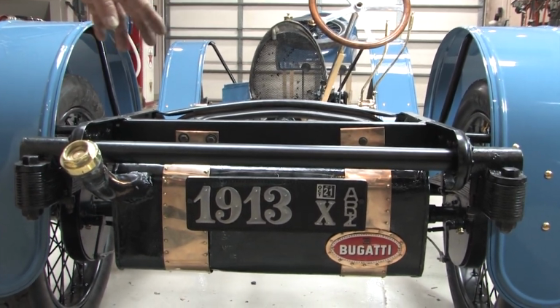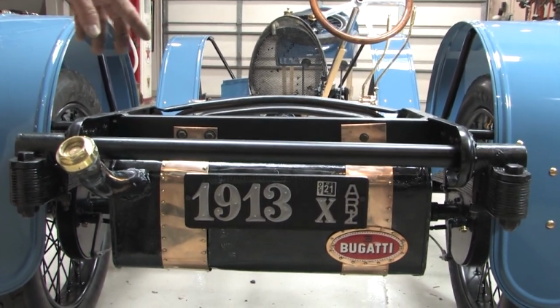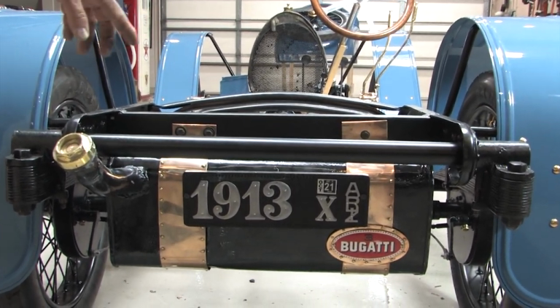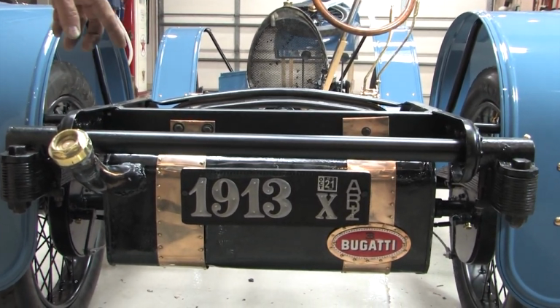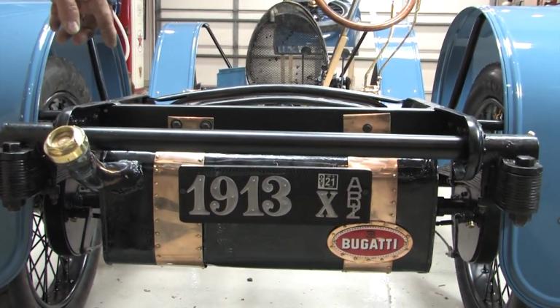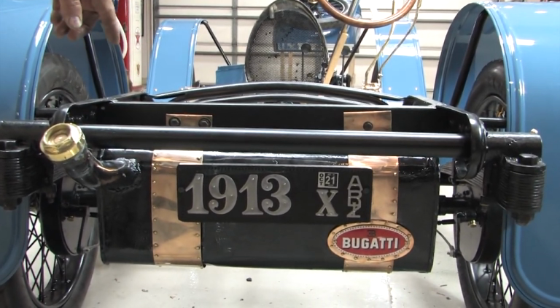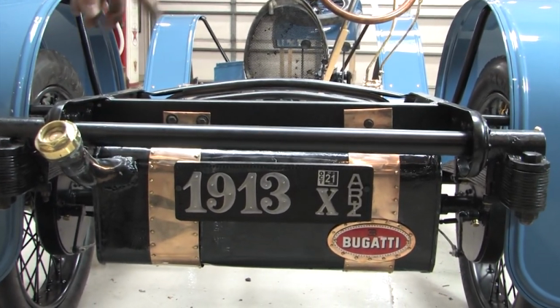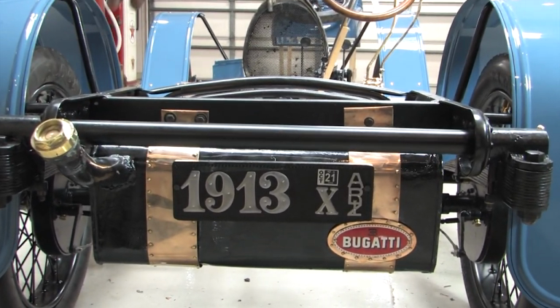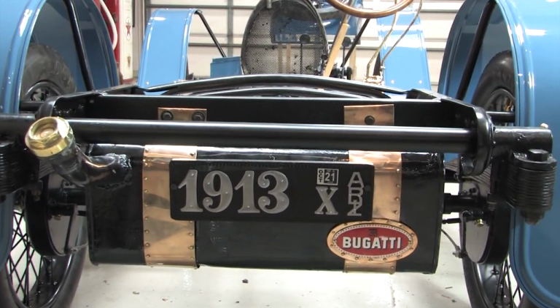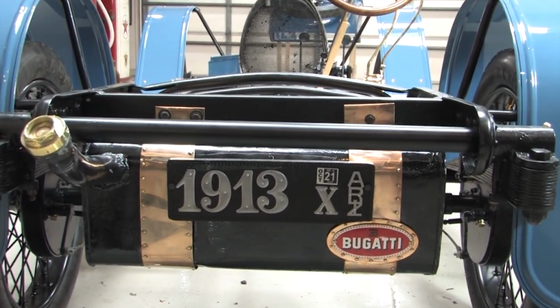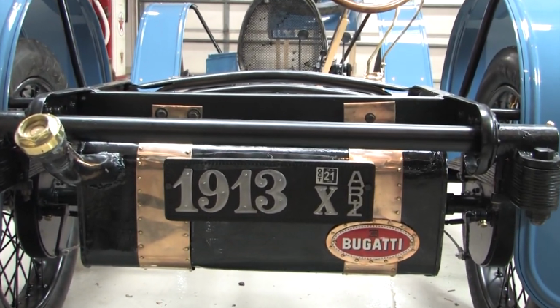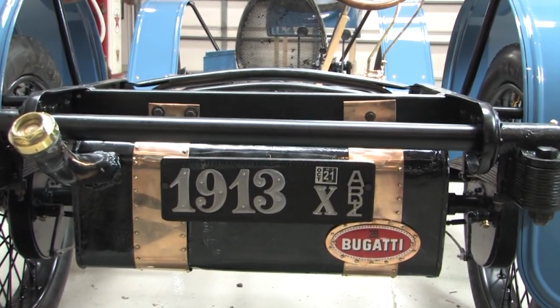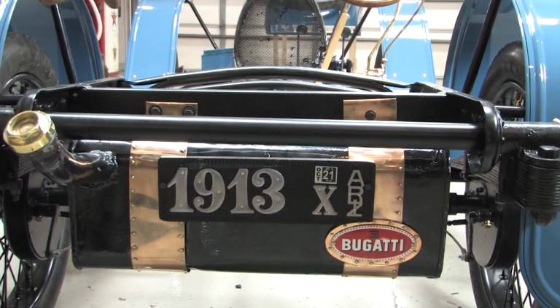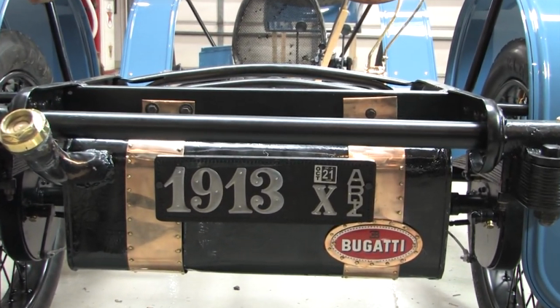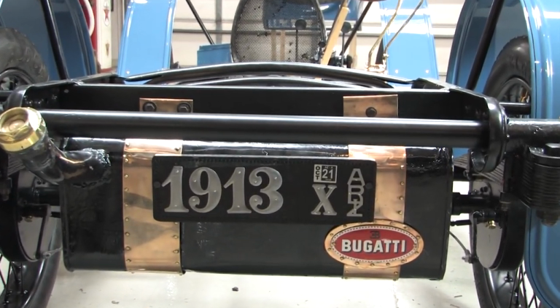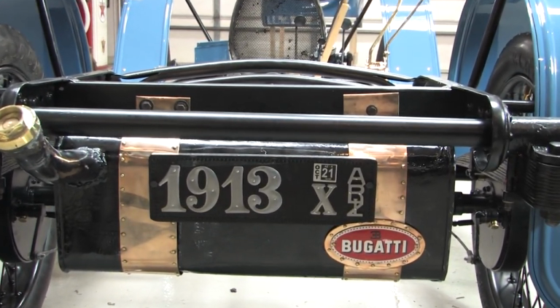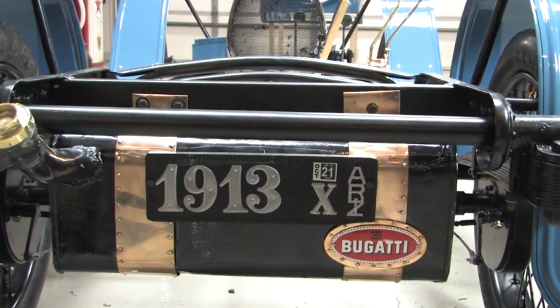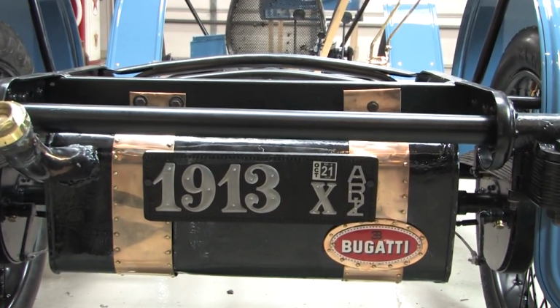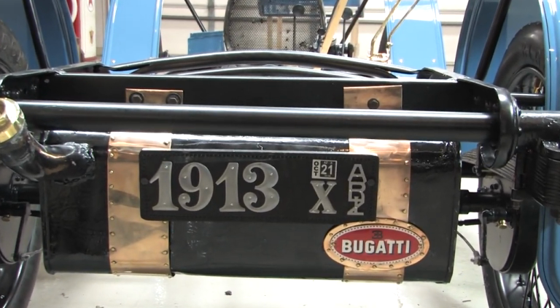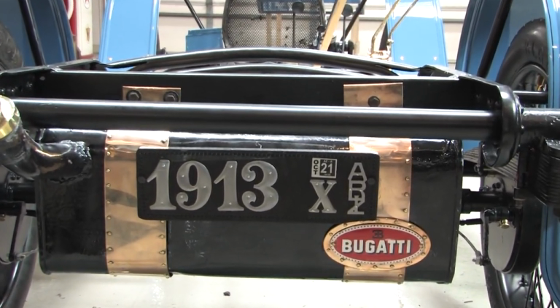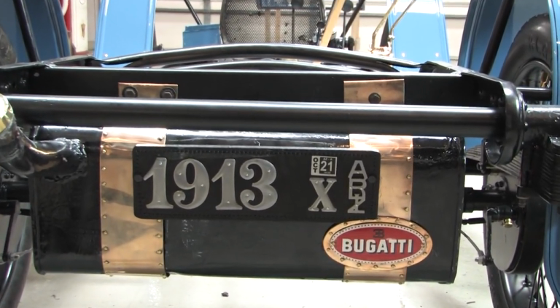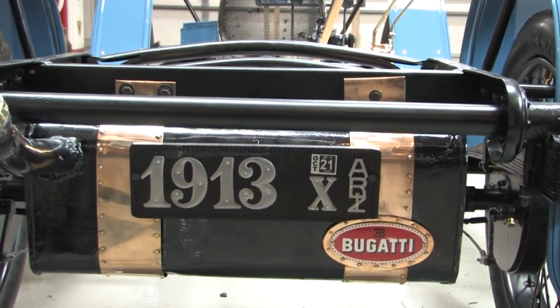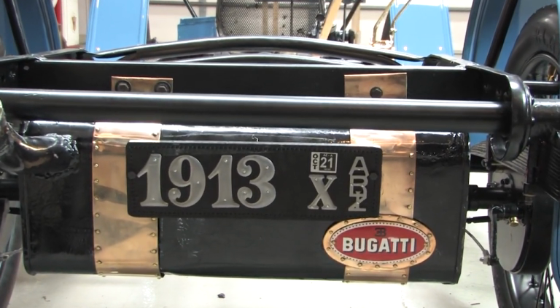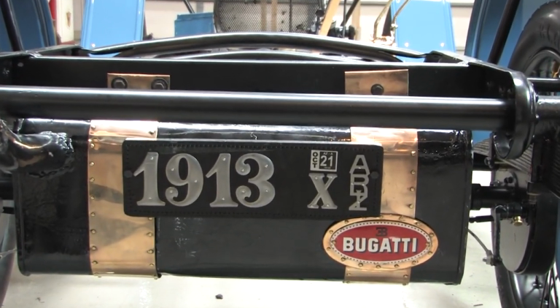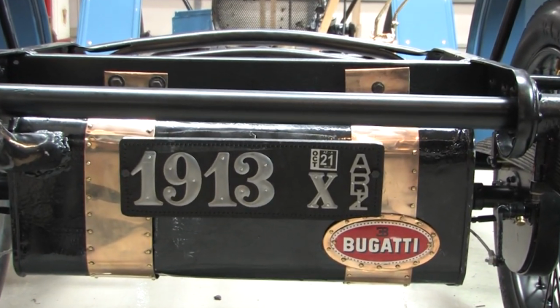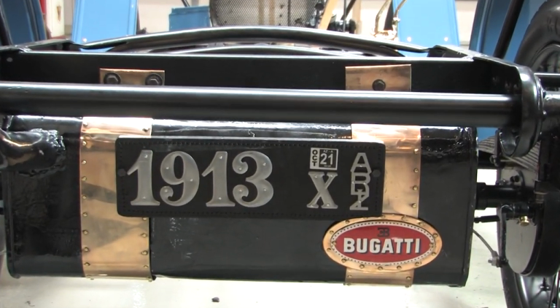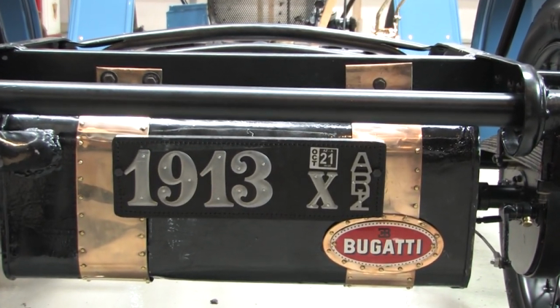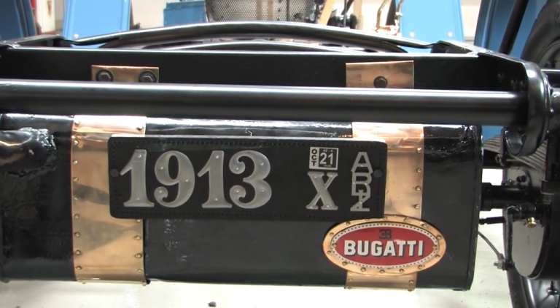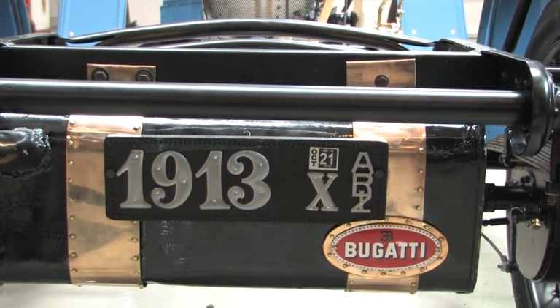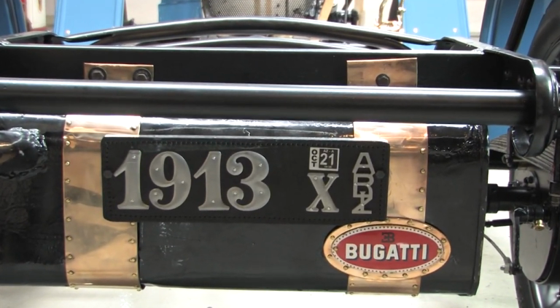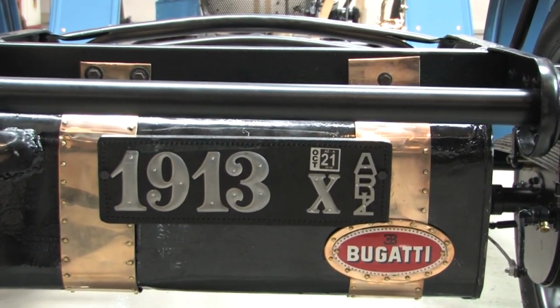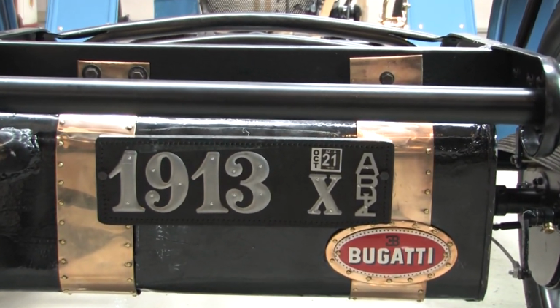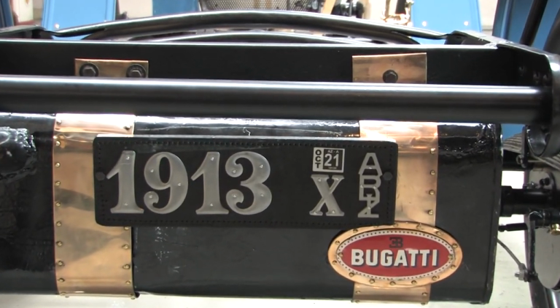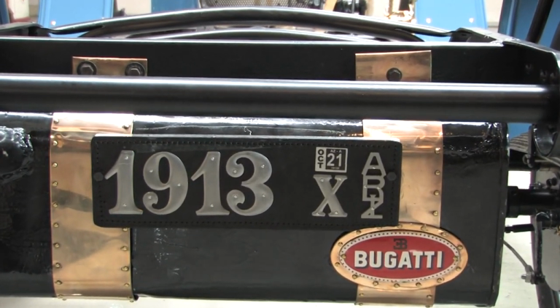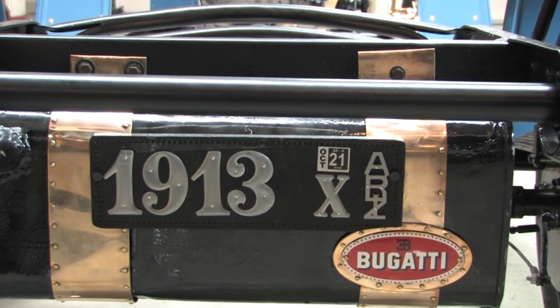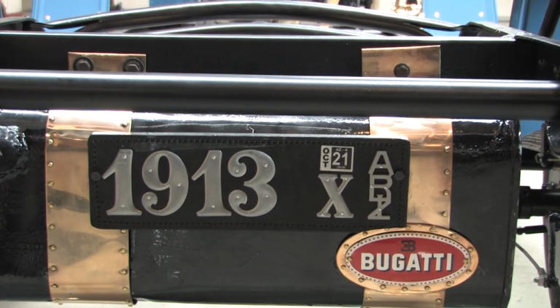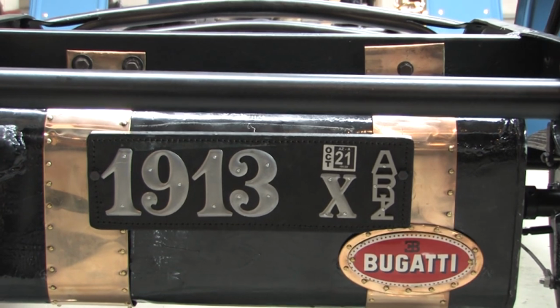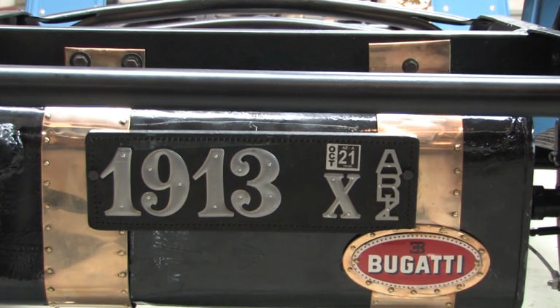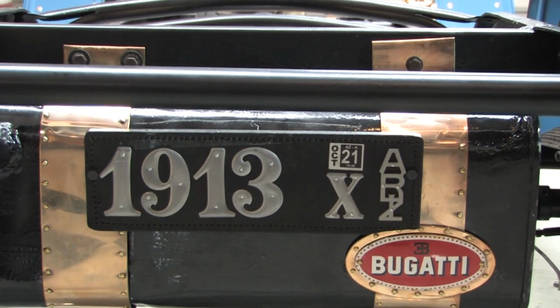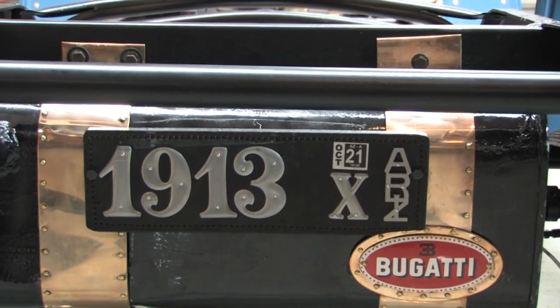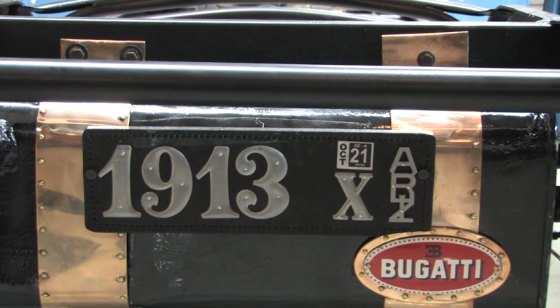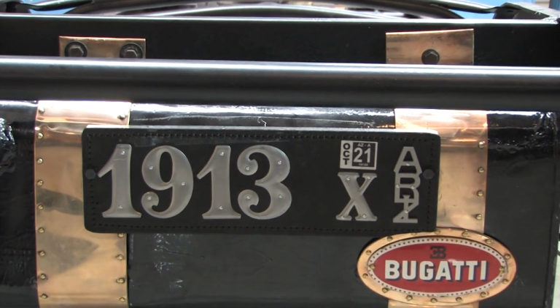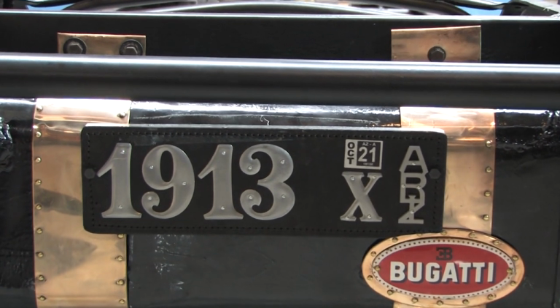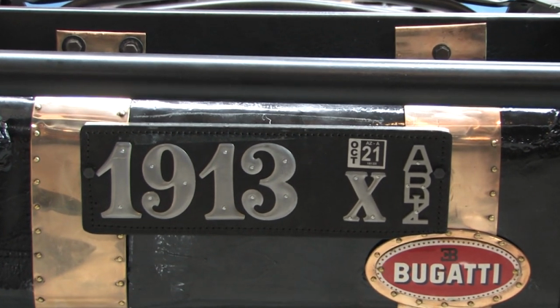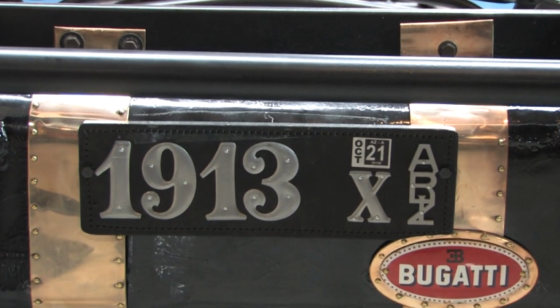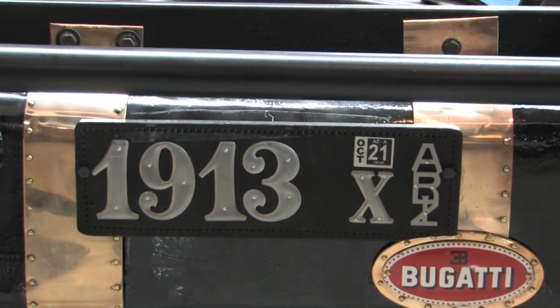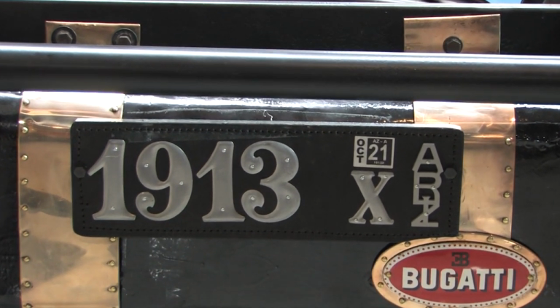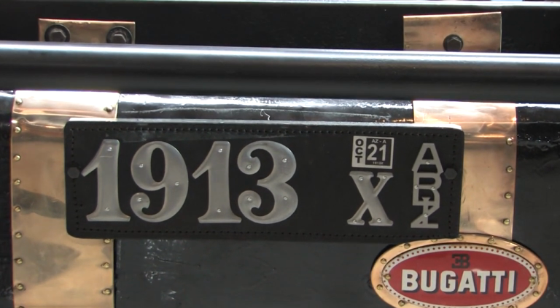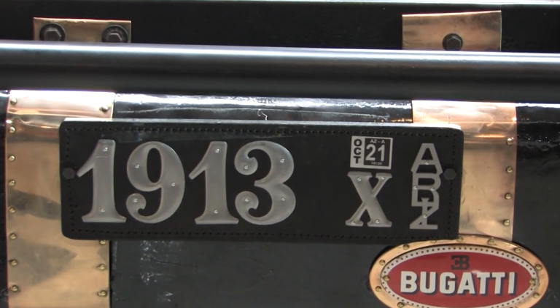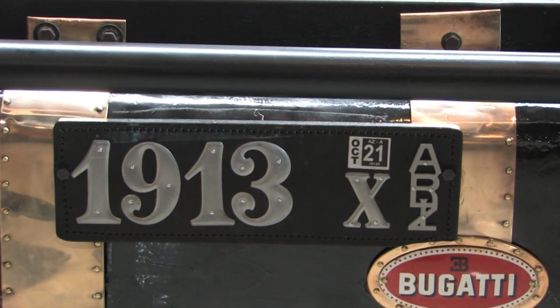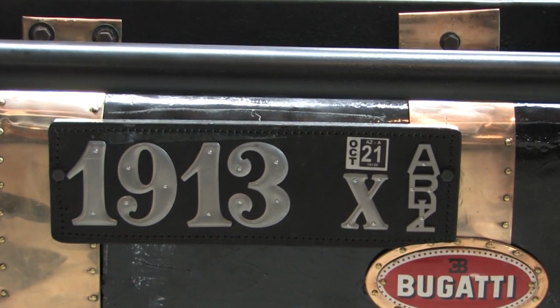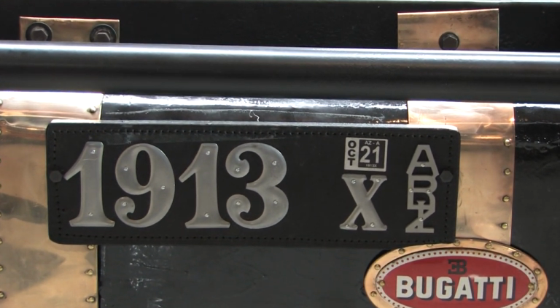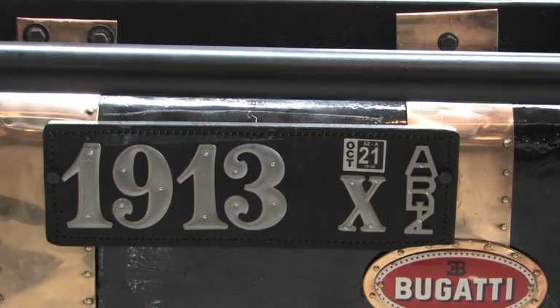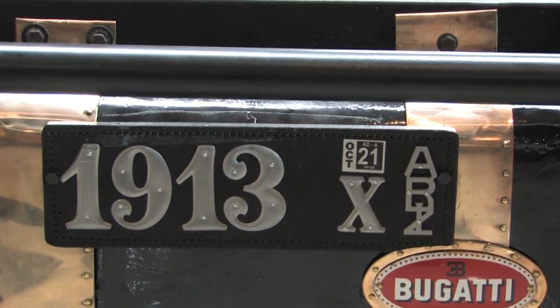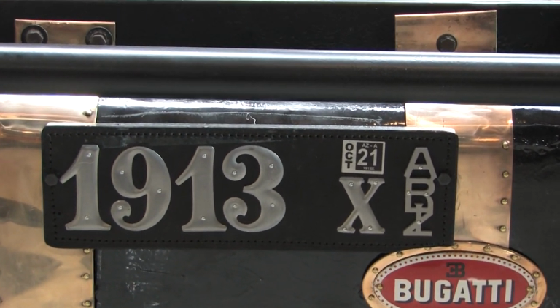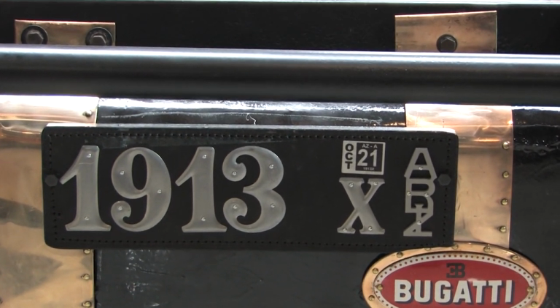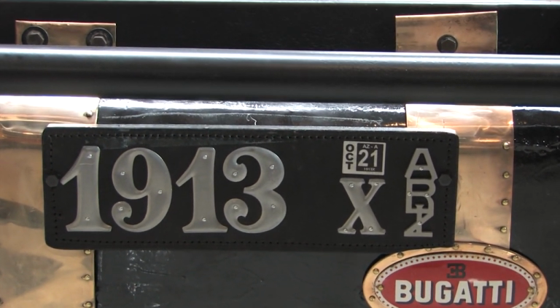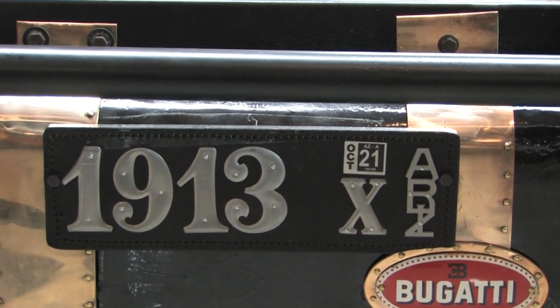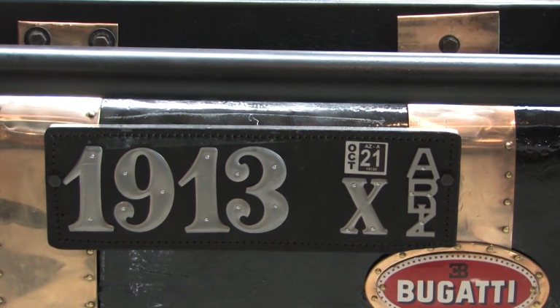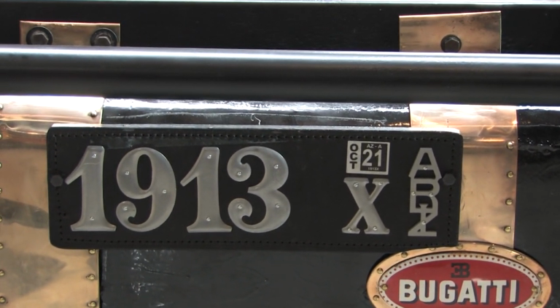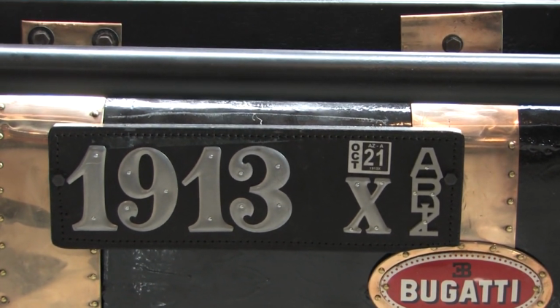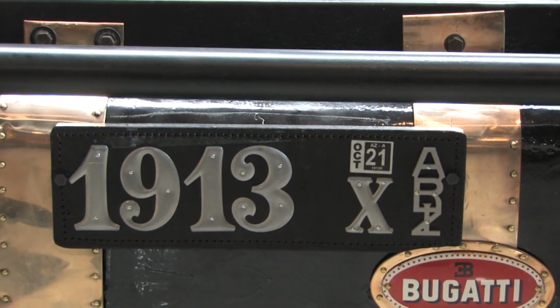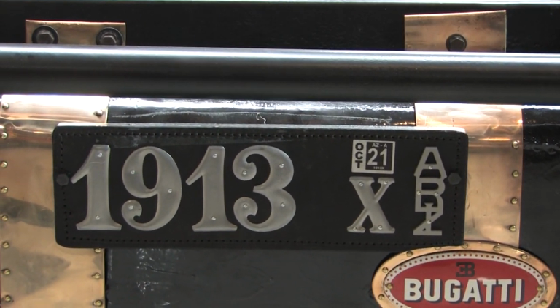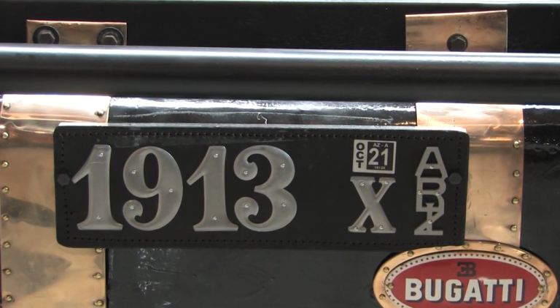The plate is an original-type Arizona plate. Since Arizona was not a state that issued tags in 1913, the person who had the car would have gone to a hardware store or trading post, bought the numbers, made the leather, and made his own plate — that's how he would be registered for licensing. It wasn't until 1914 that Arizona had actual metal plates.